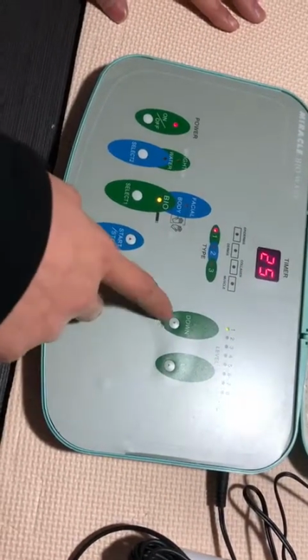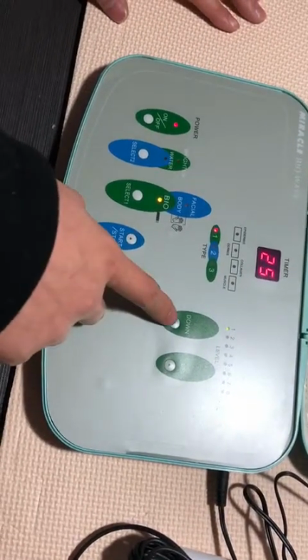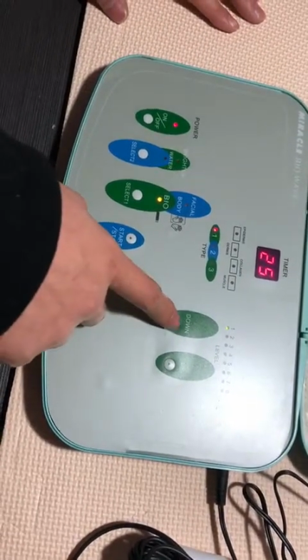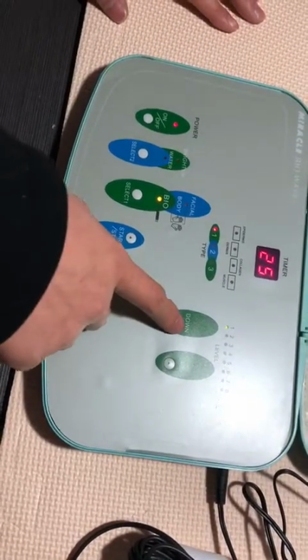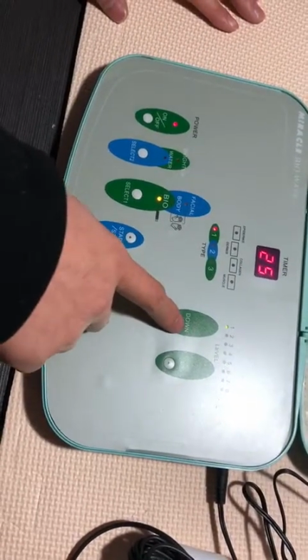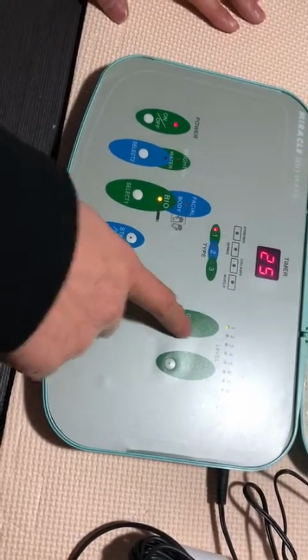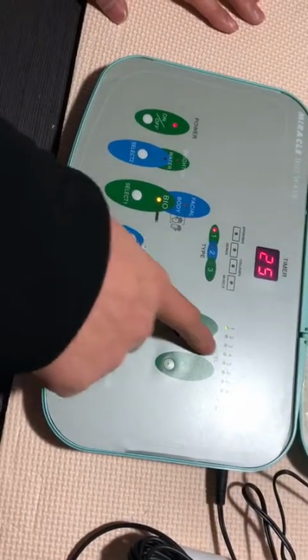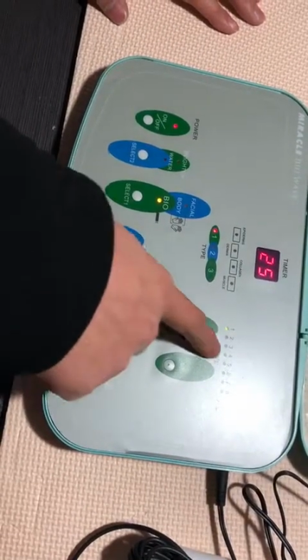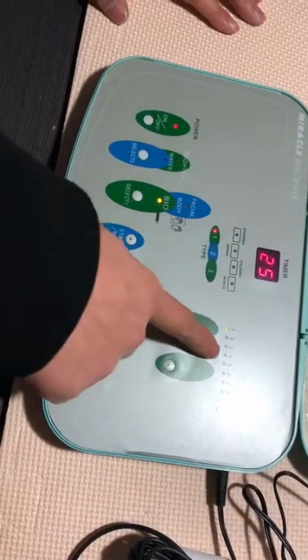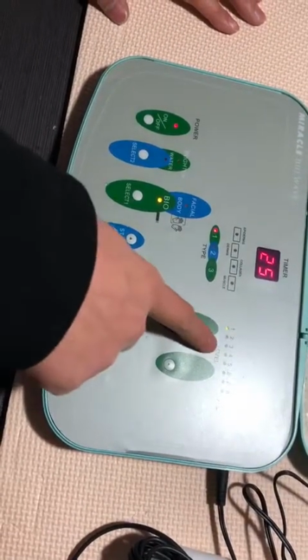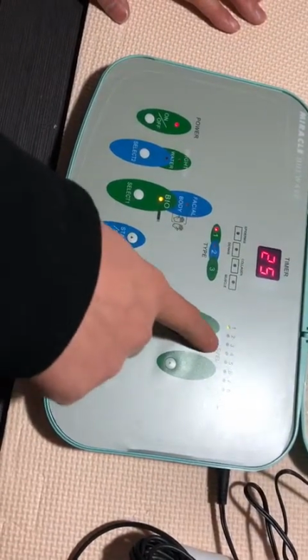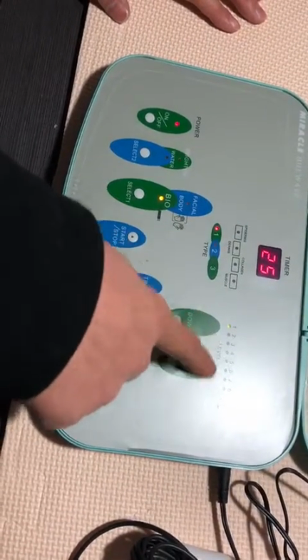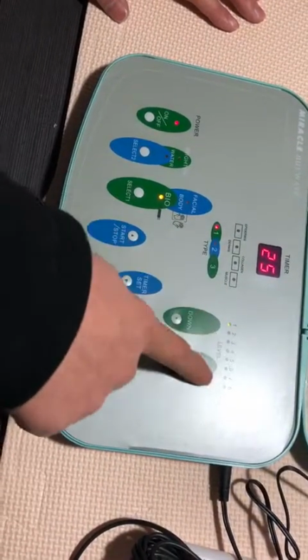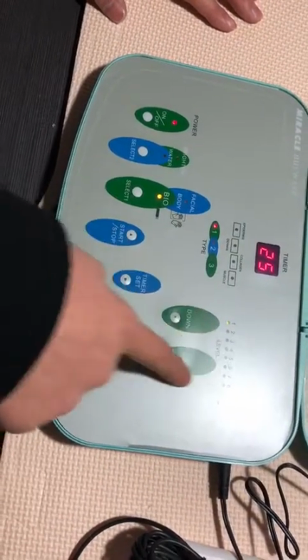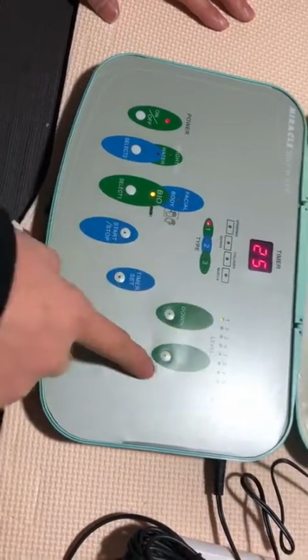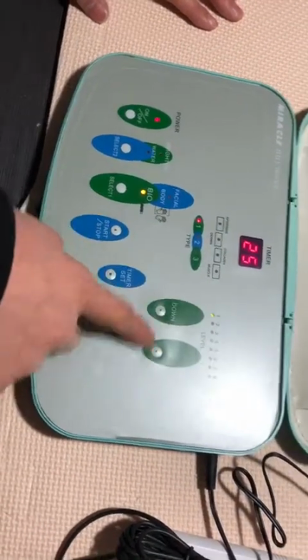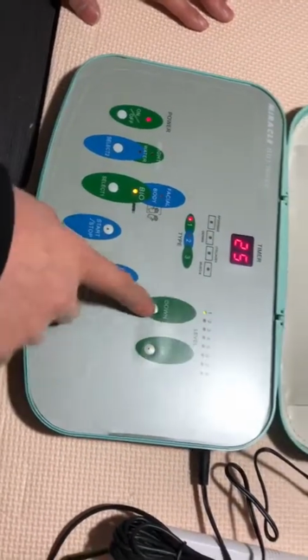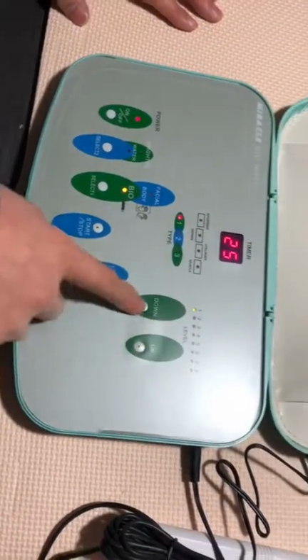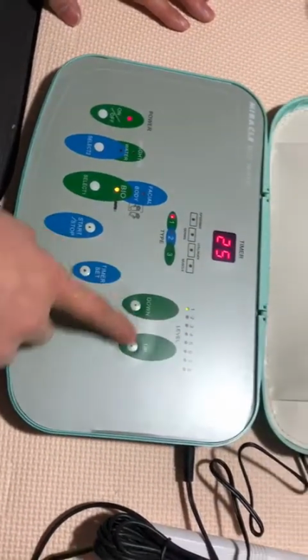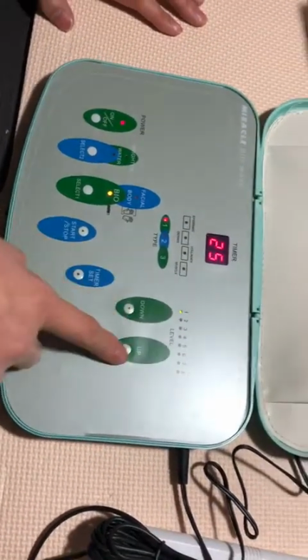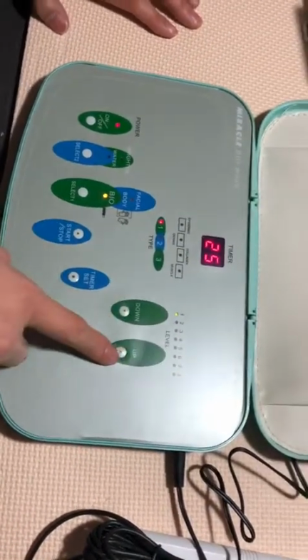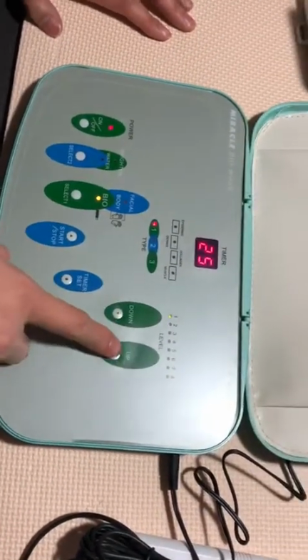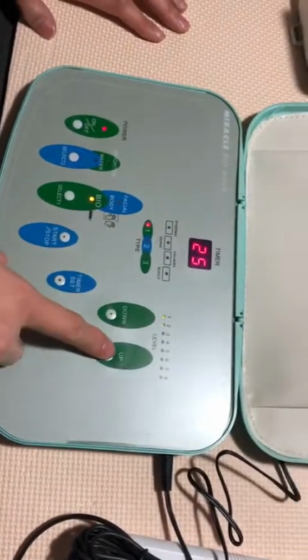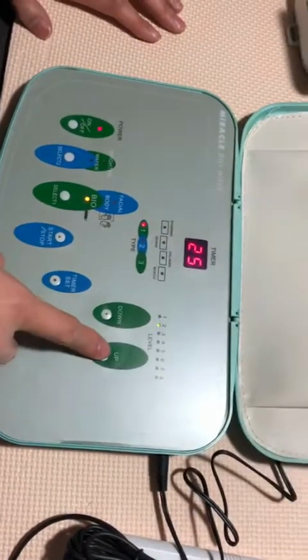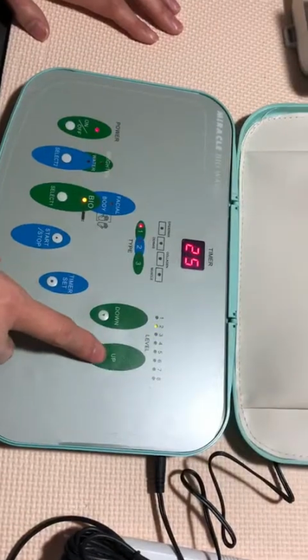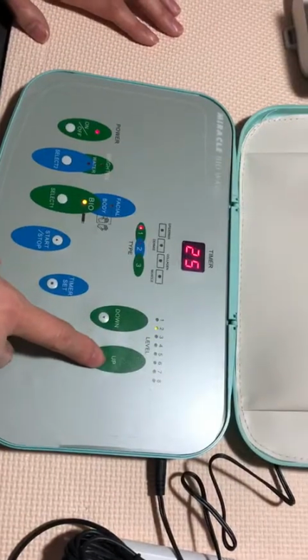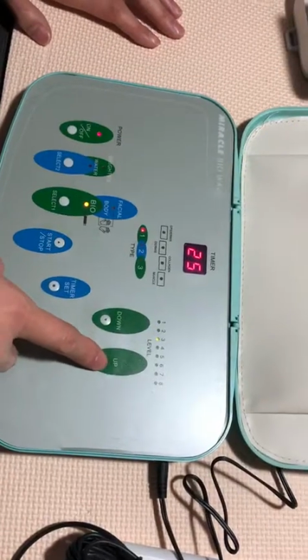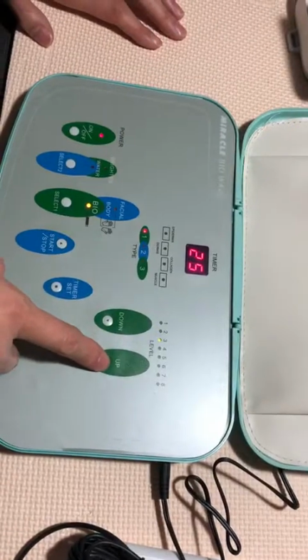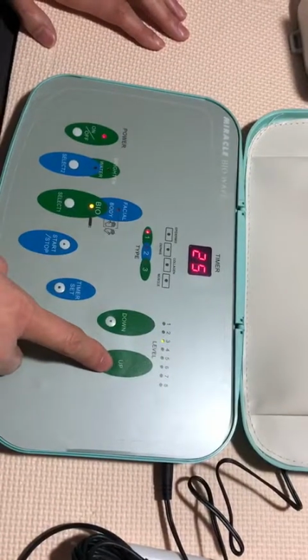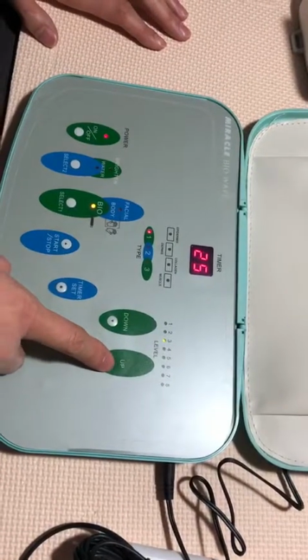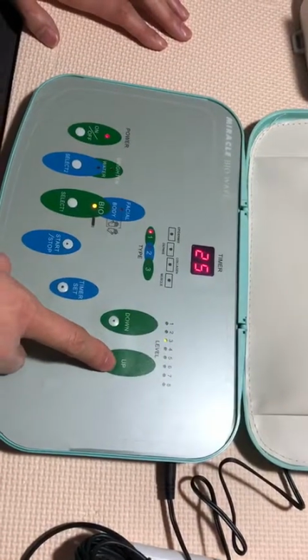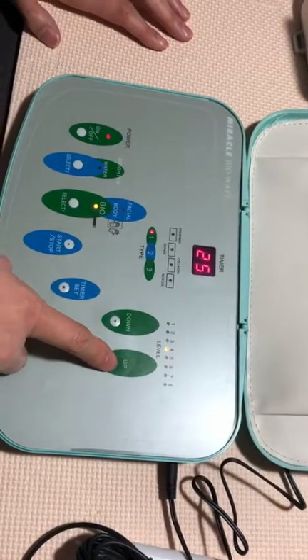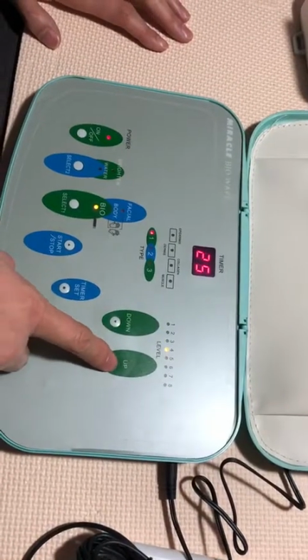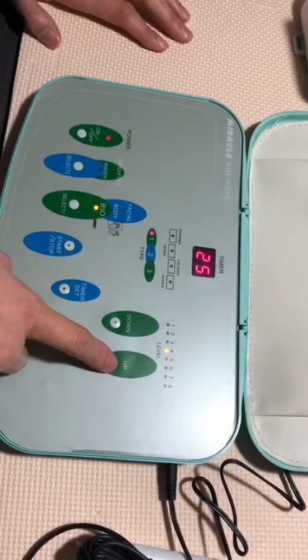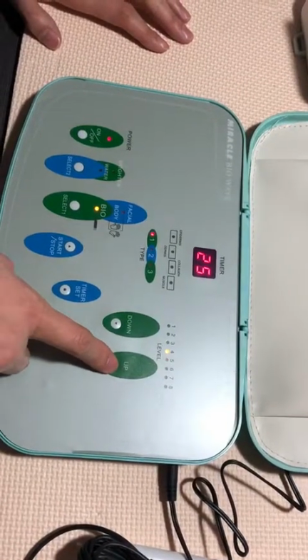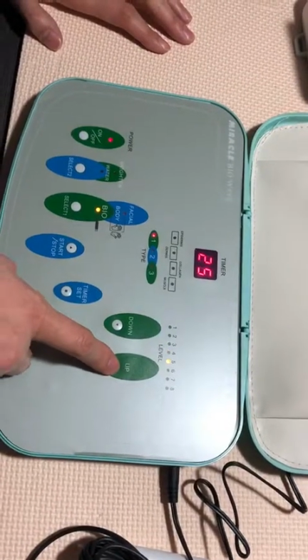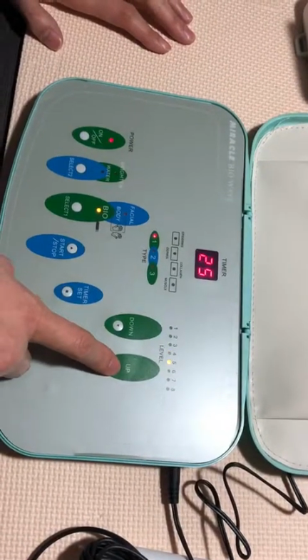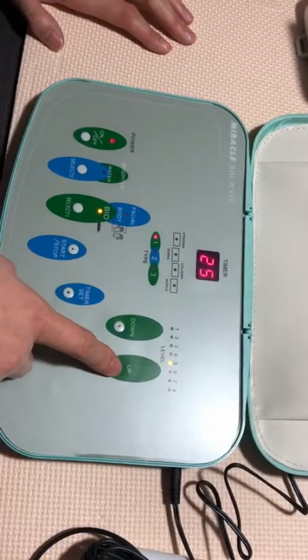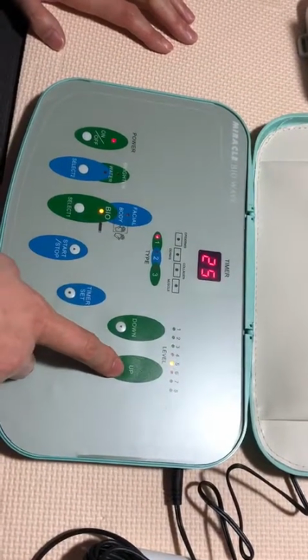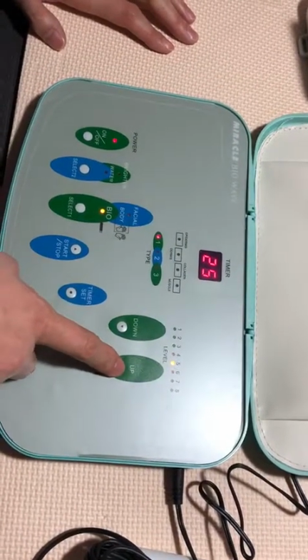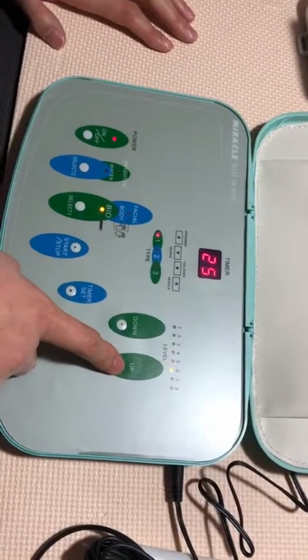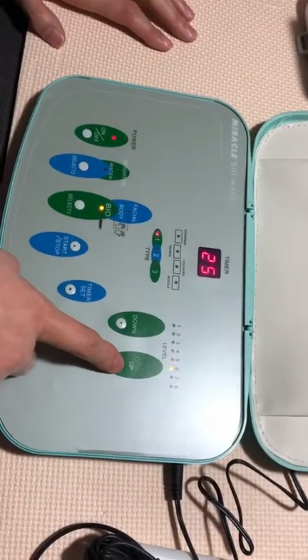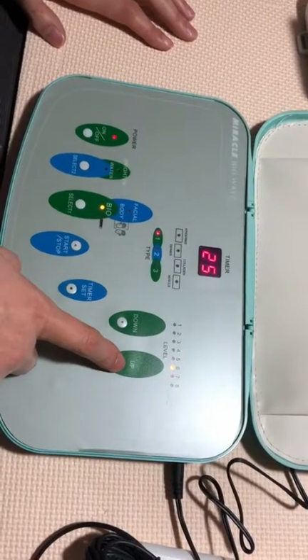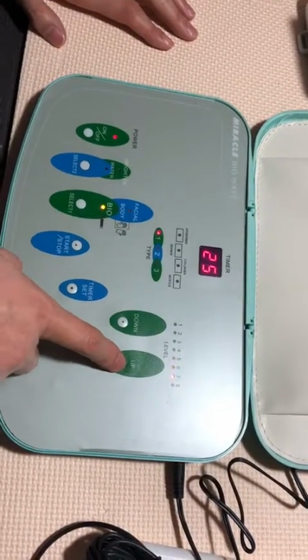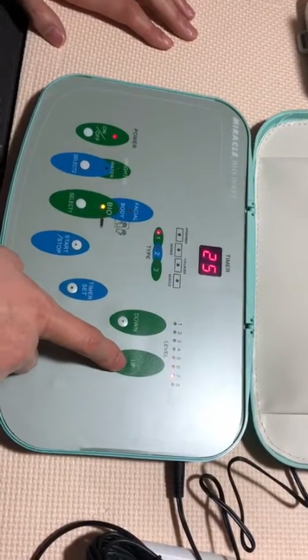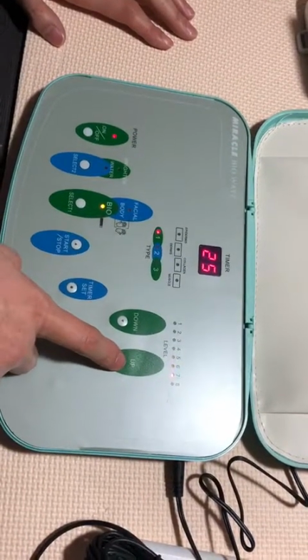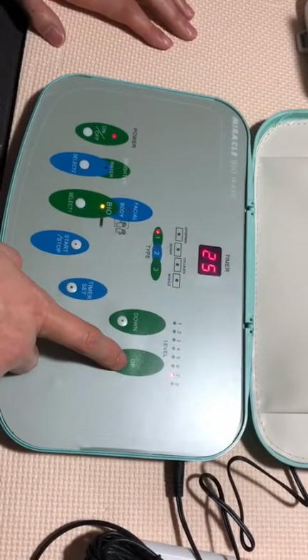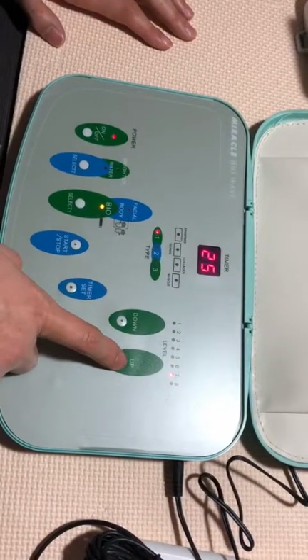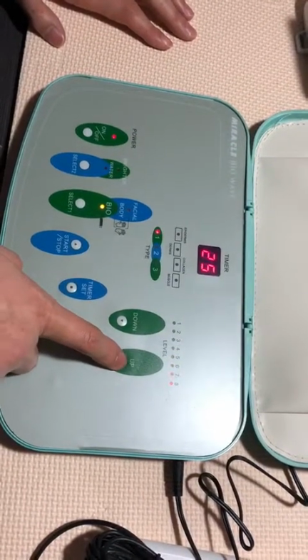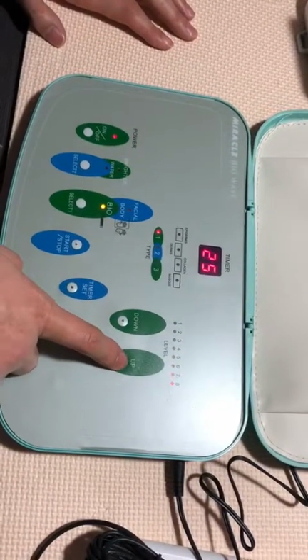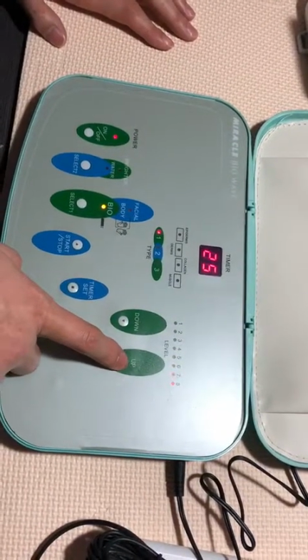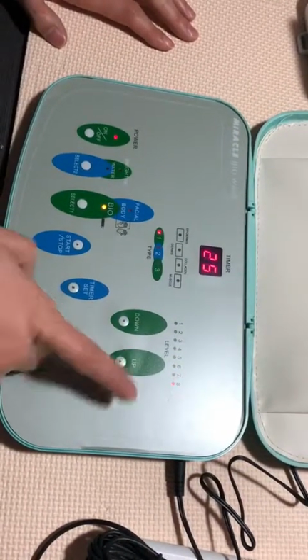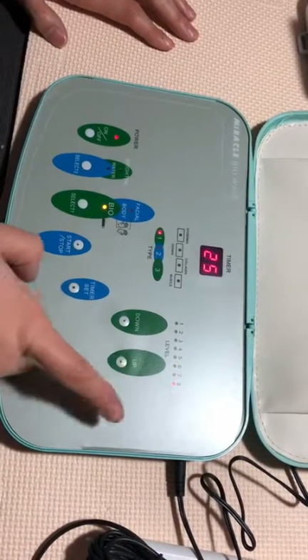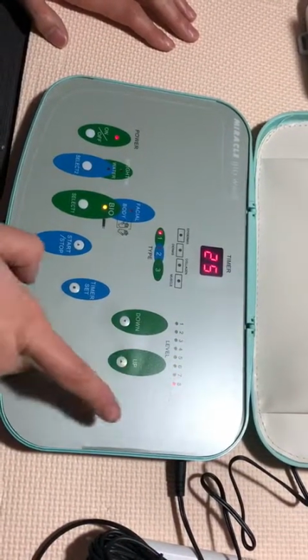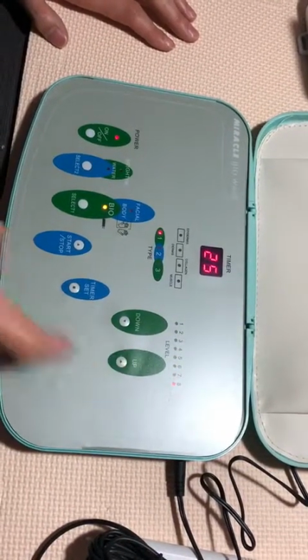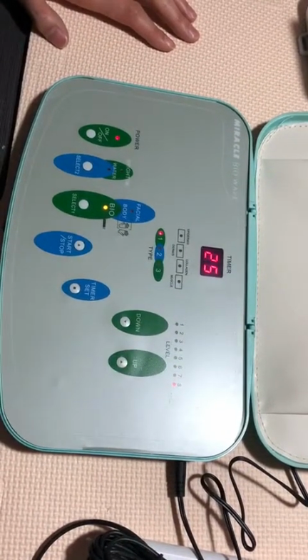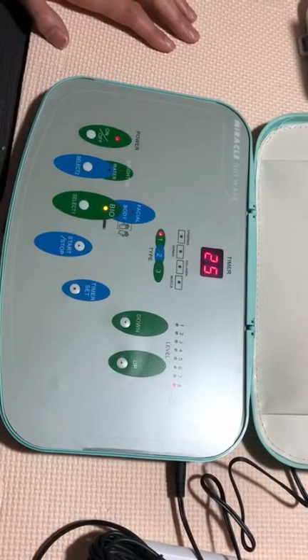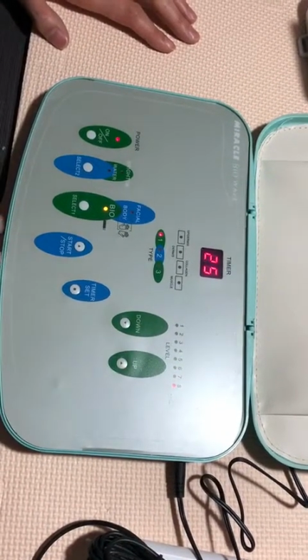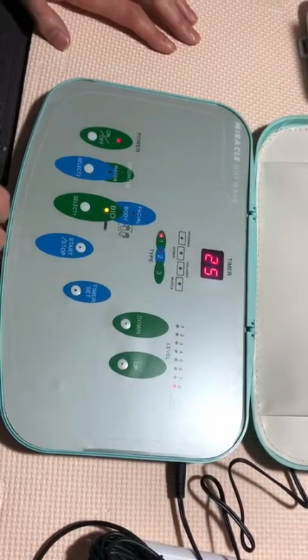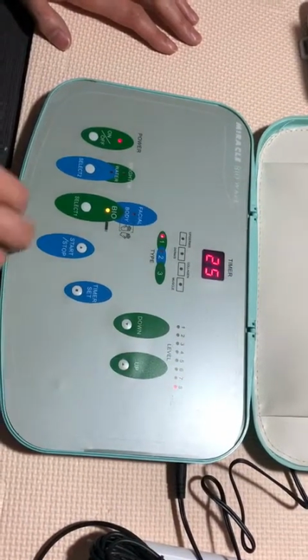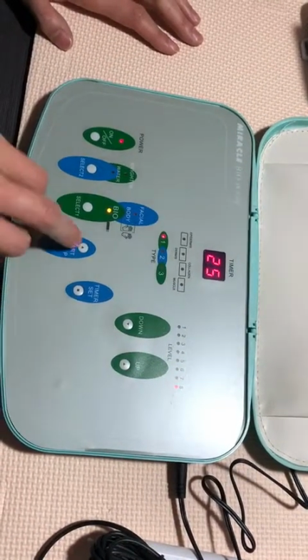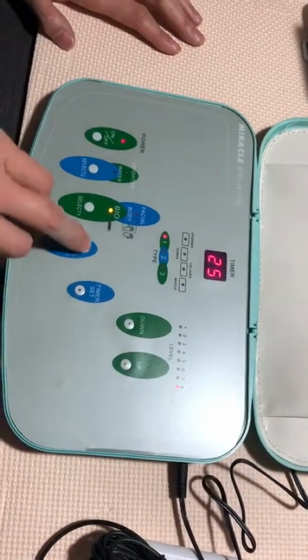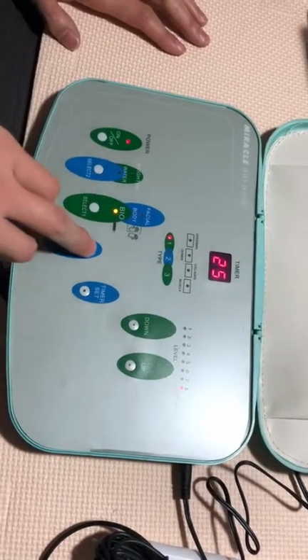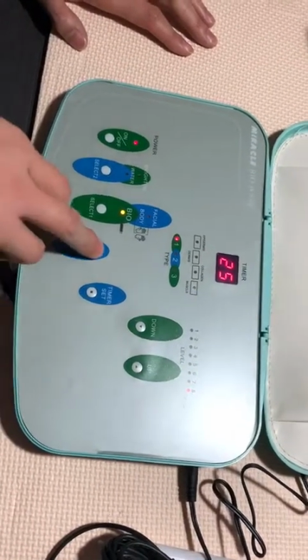This level up and down — you can adjust the level of the intensity. Then press start.